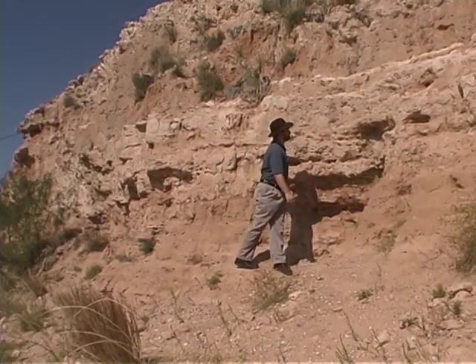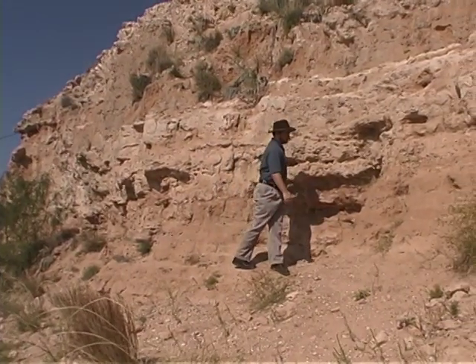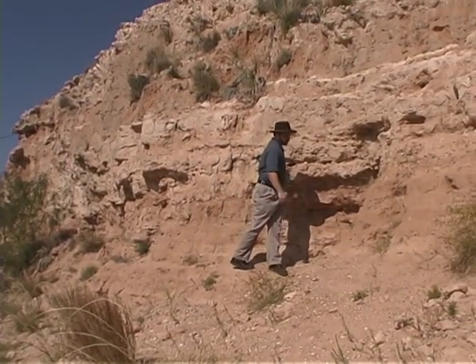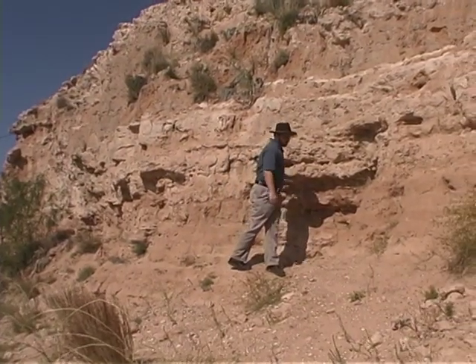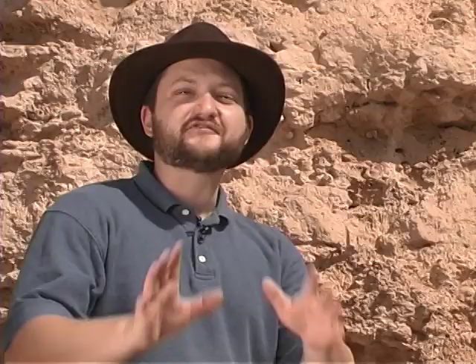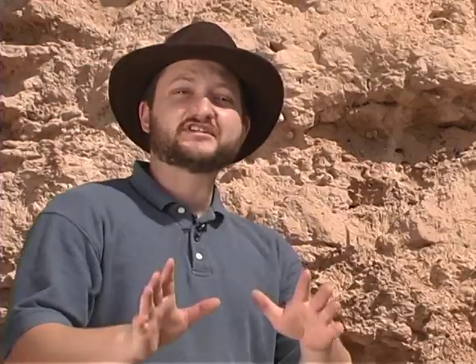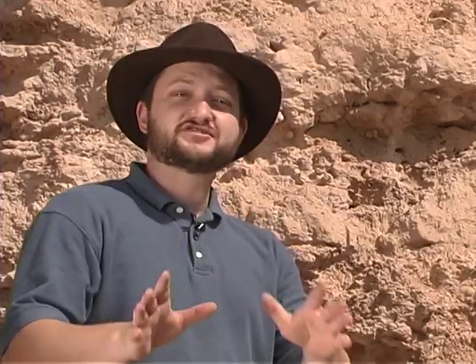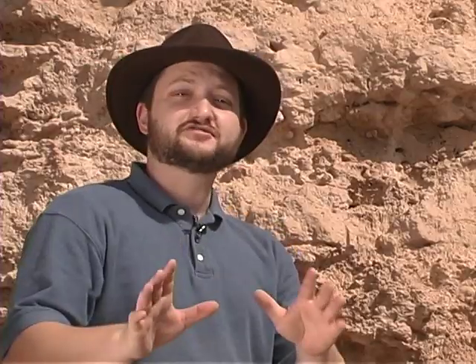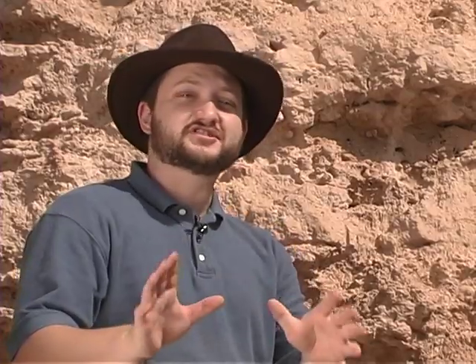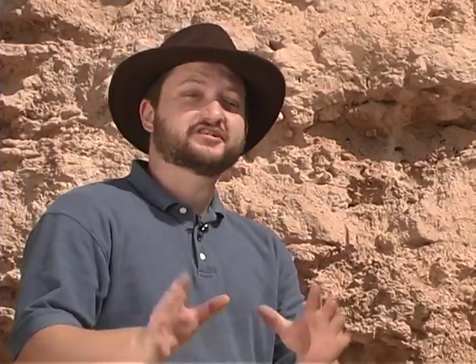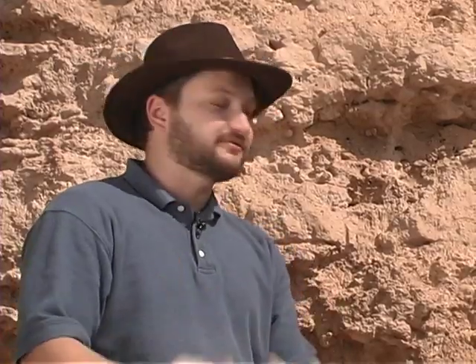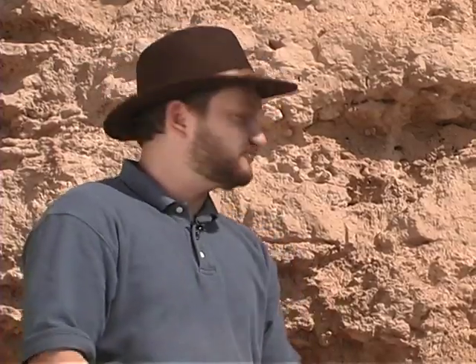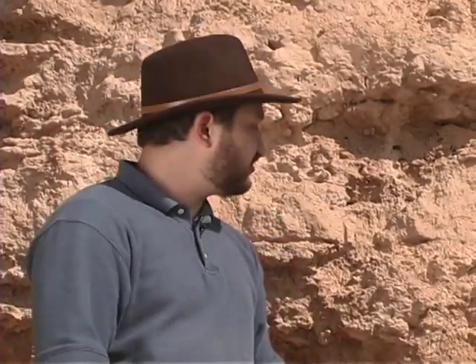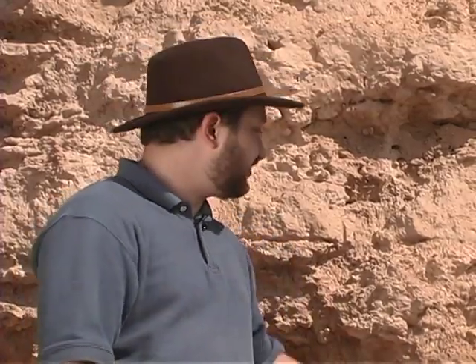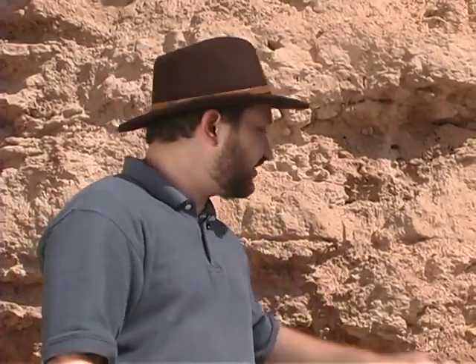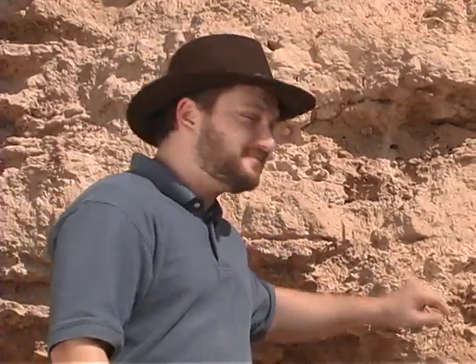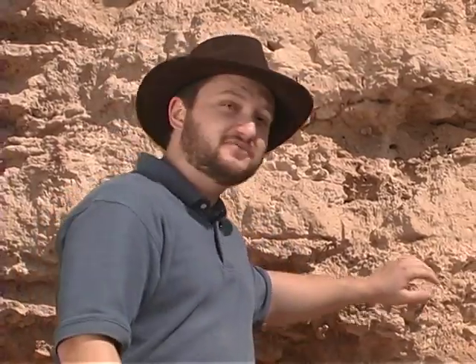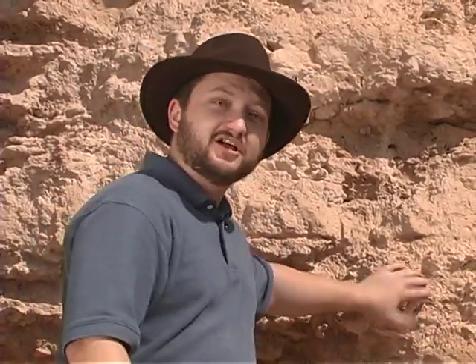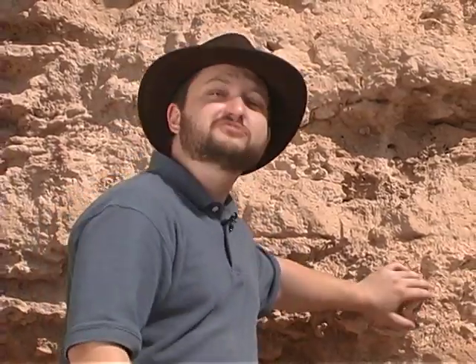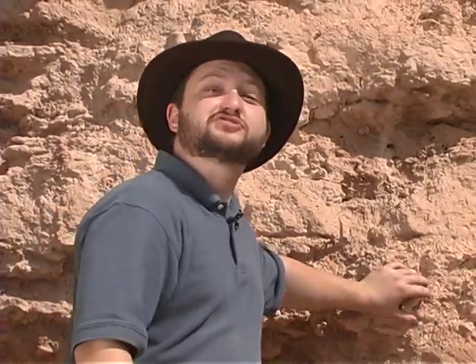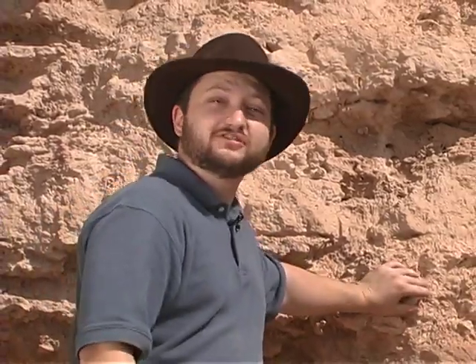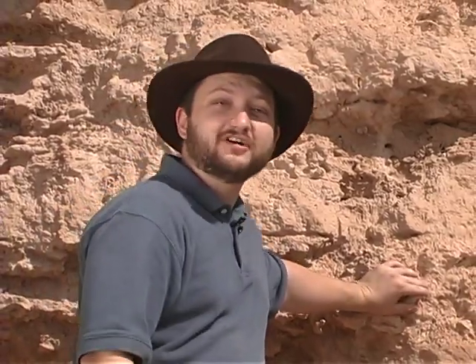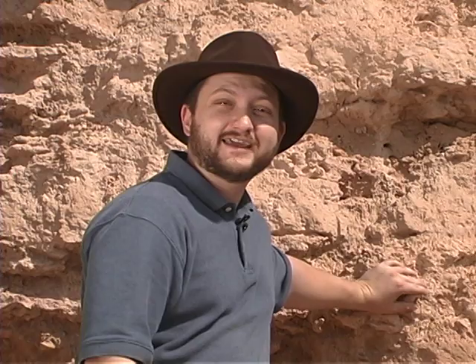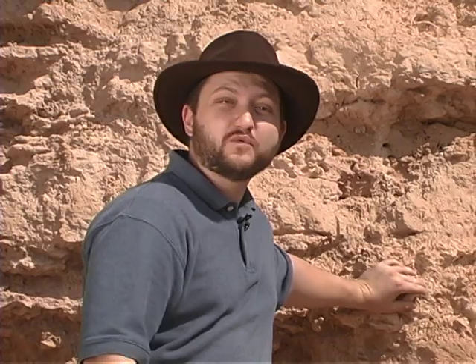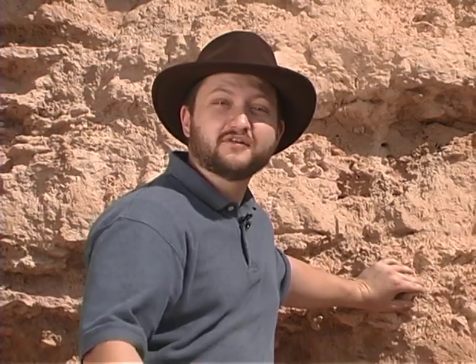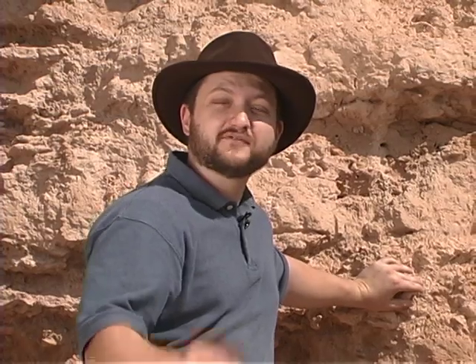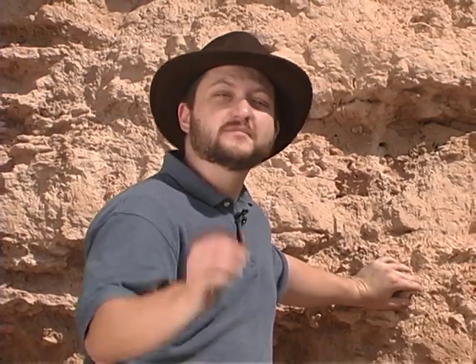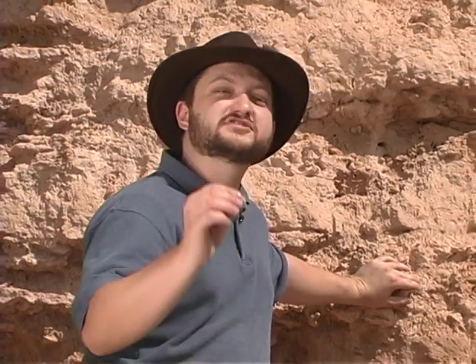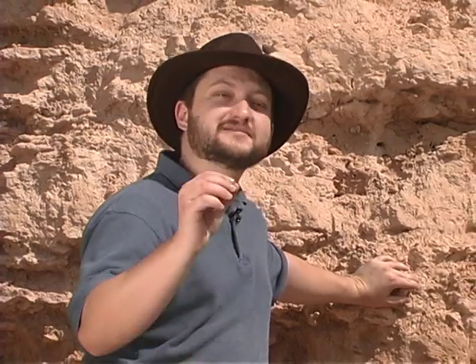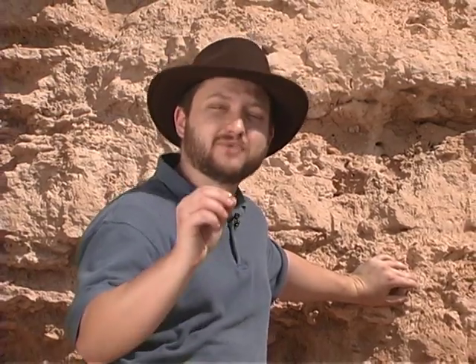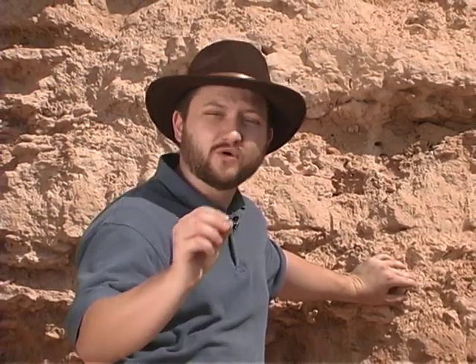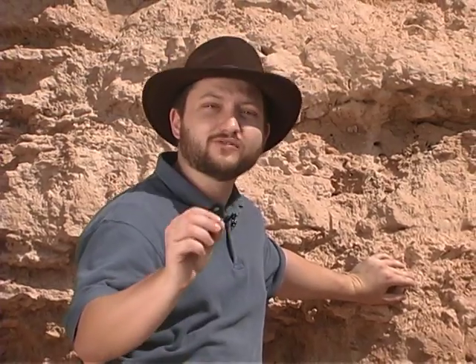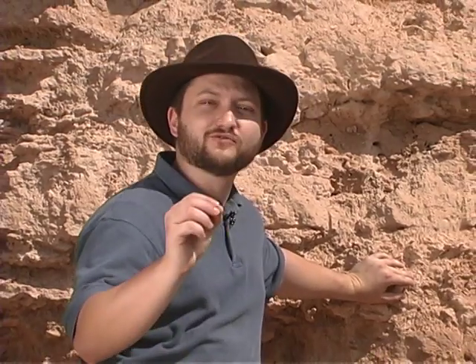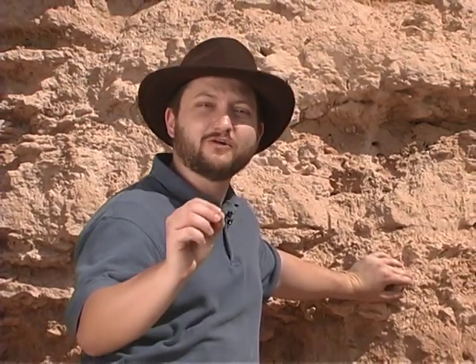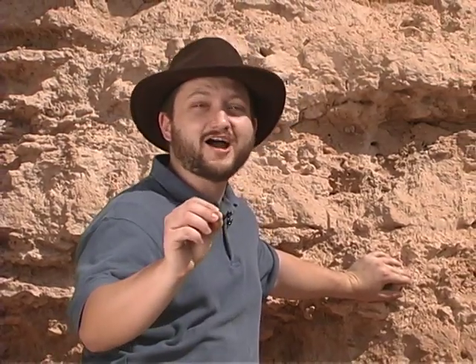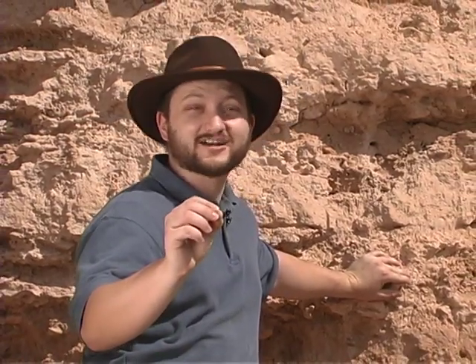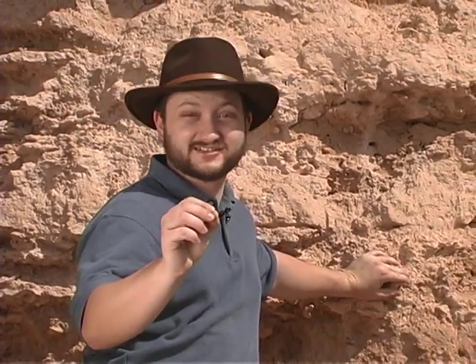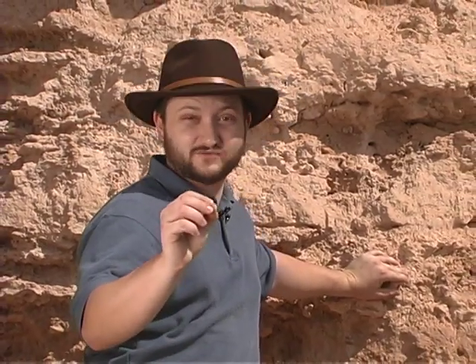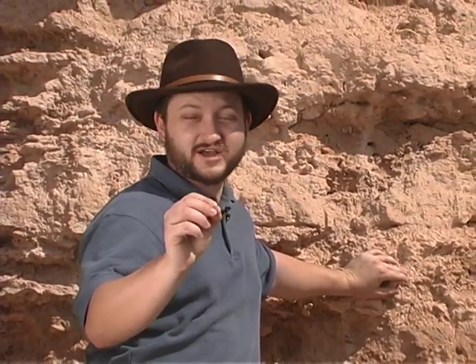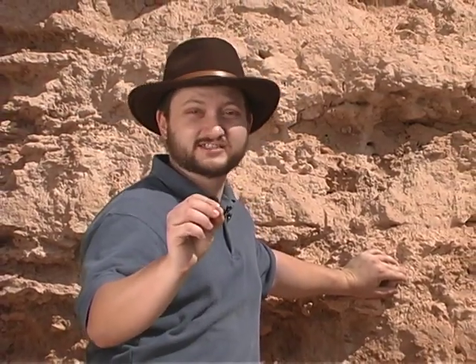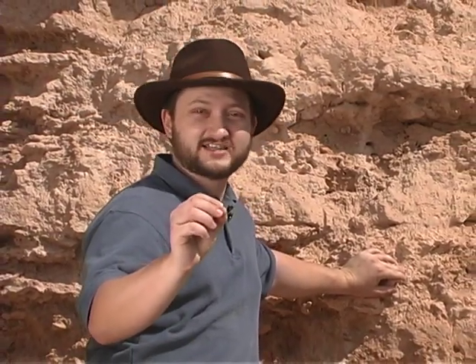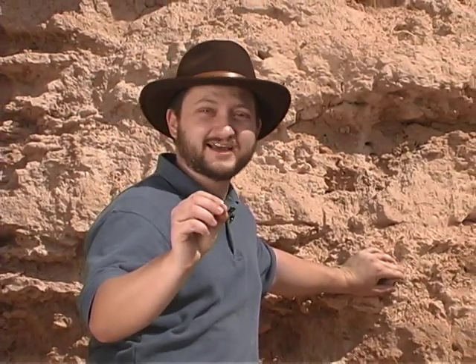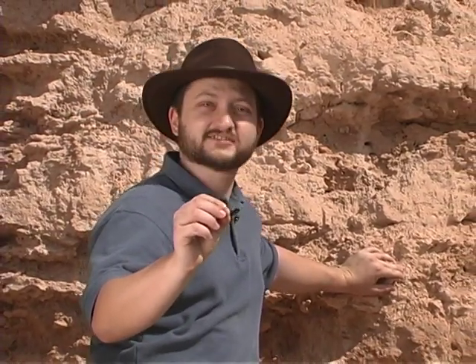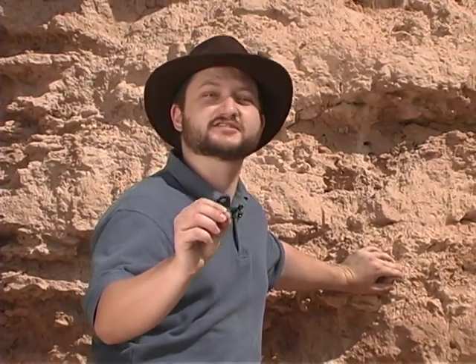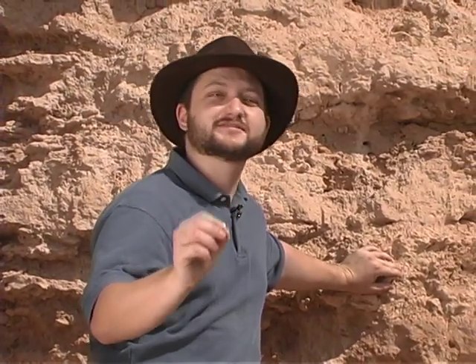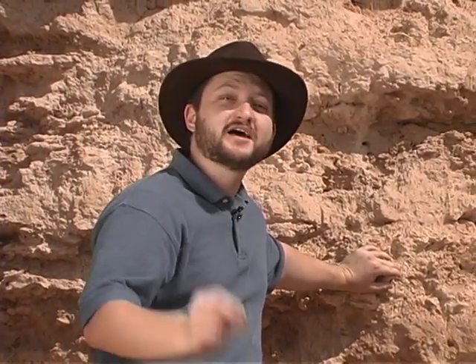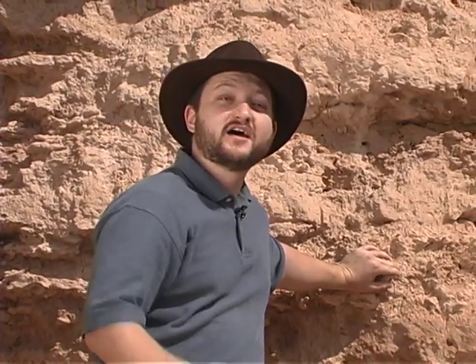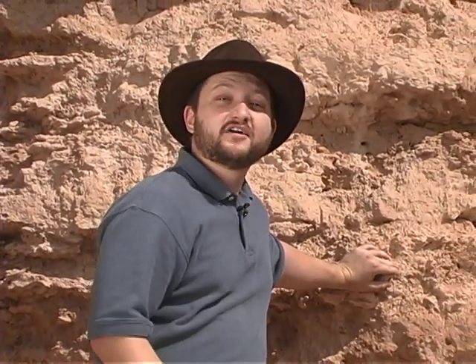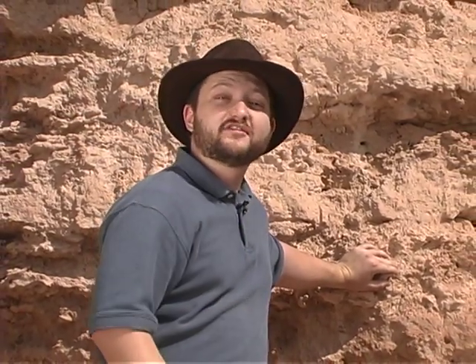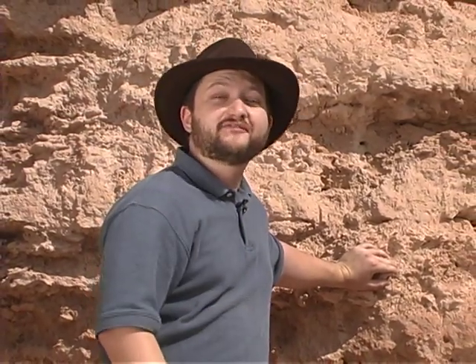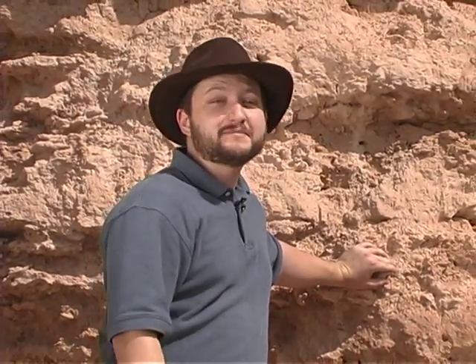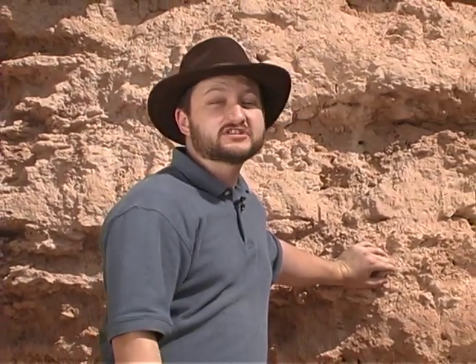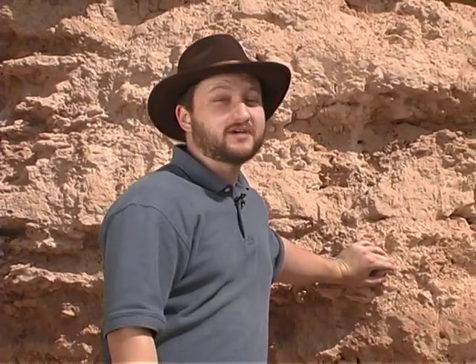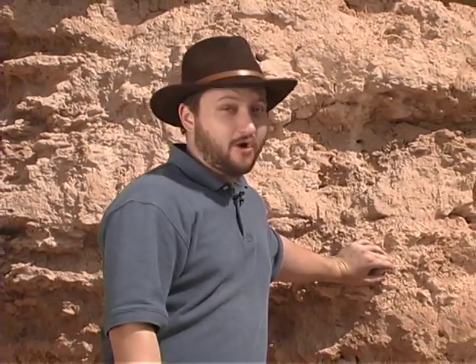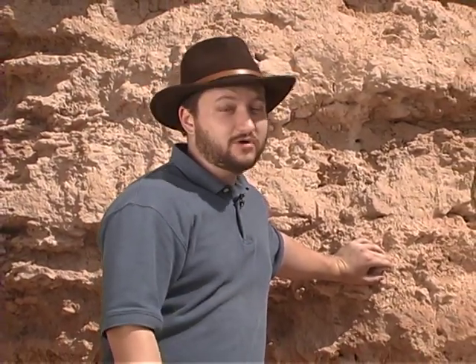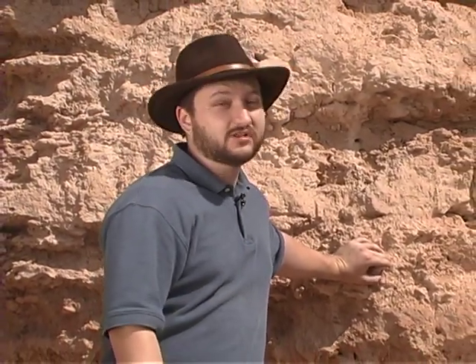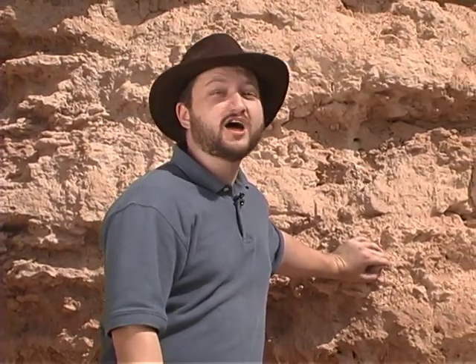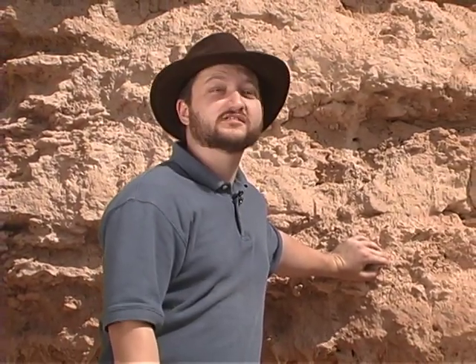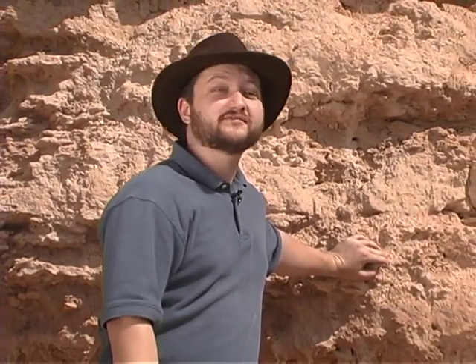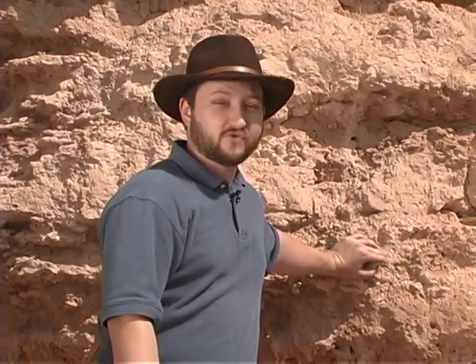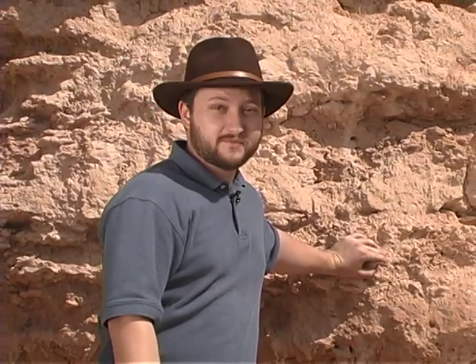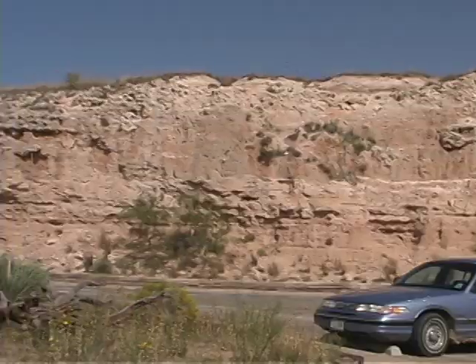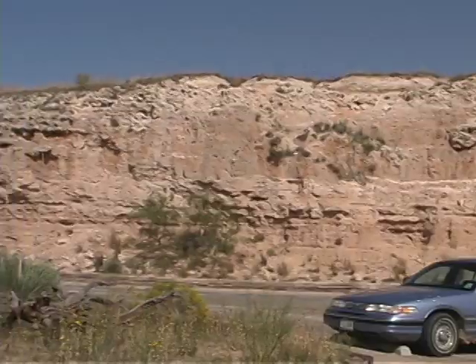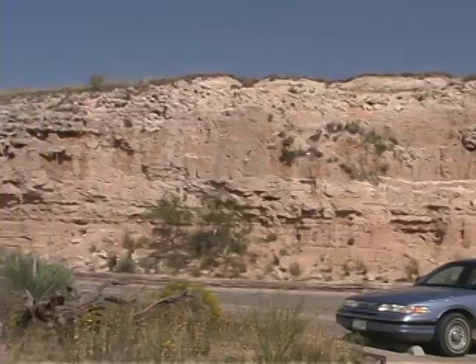Here at the Visitor Center, you can get an up-close look at one of the most important rocks in West Texas, the famous Ogallala Formation.